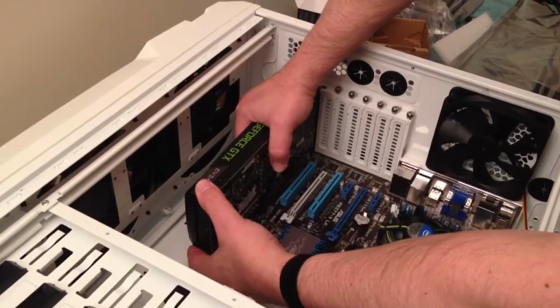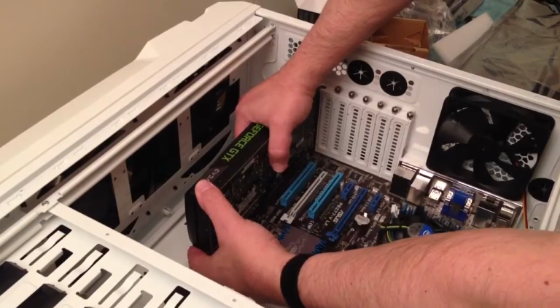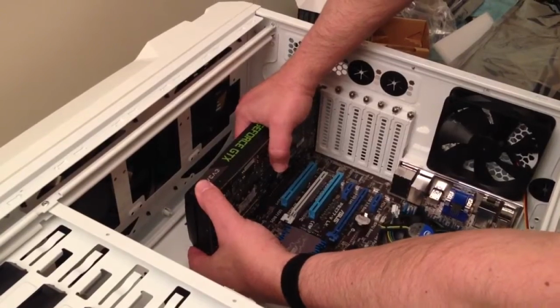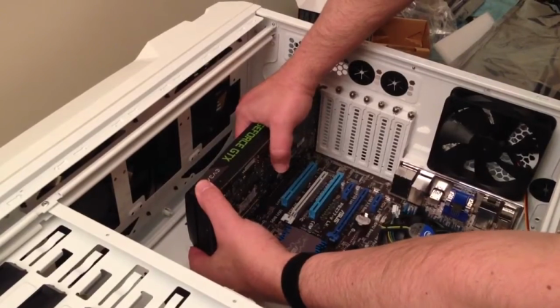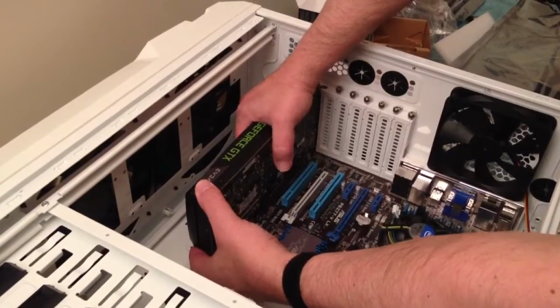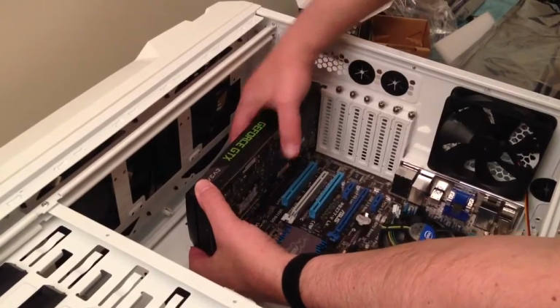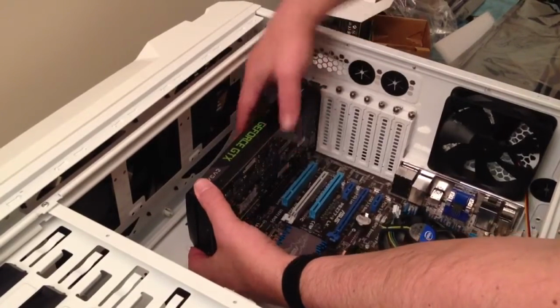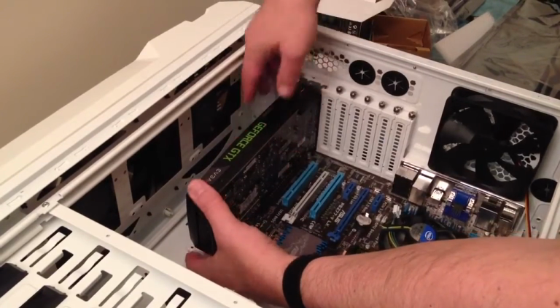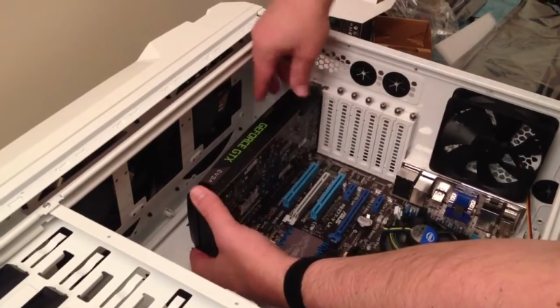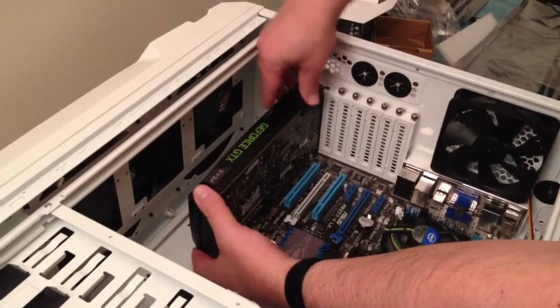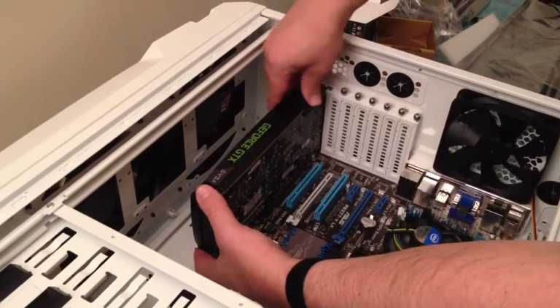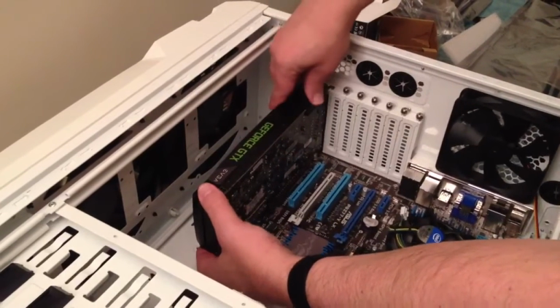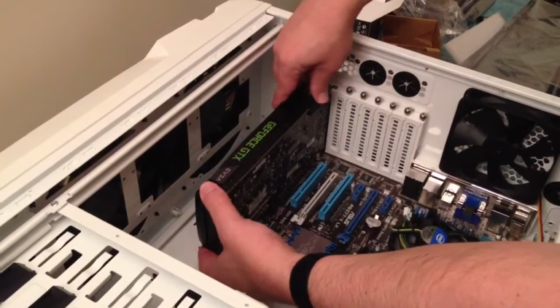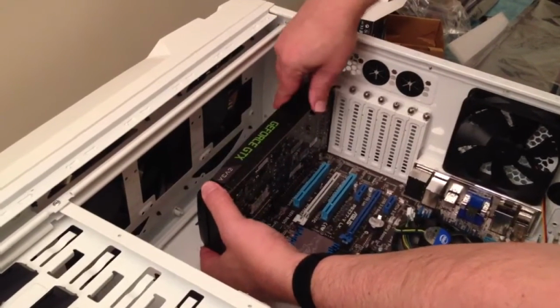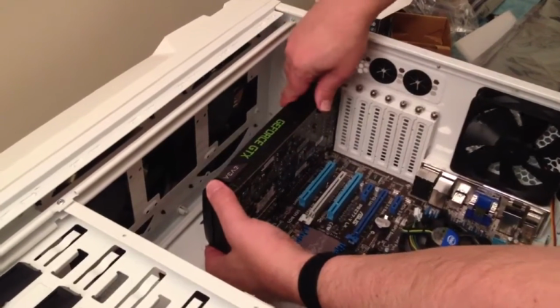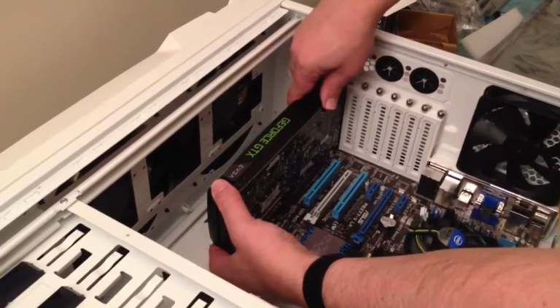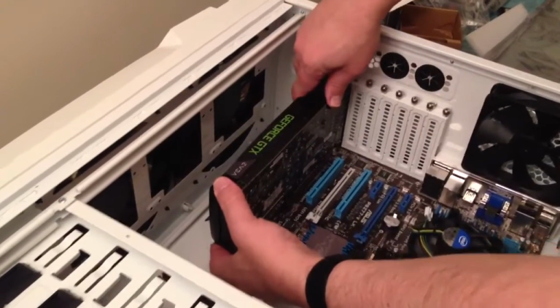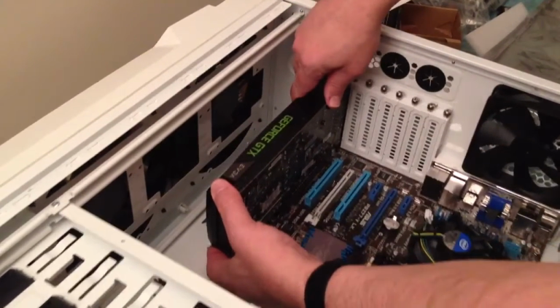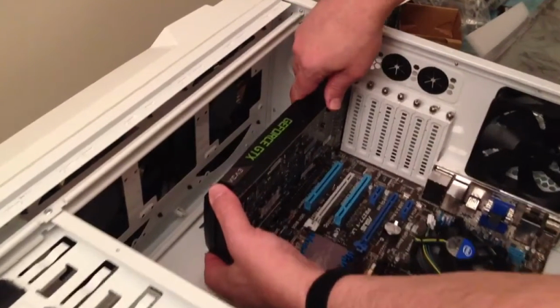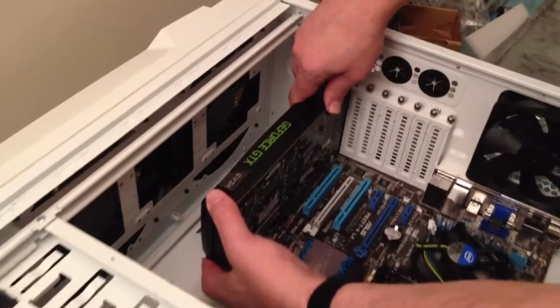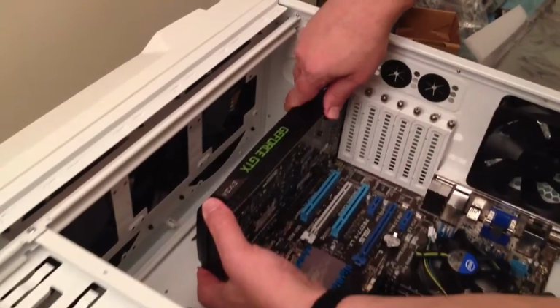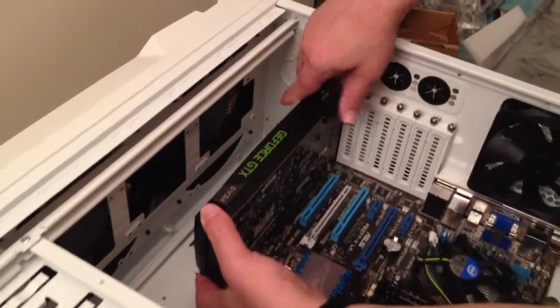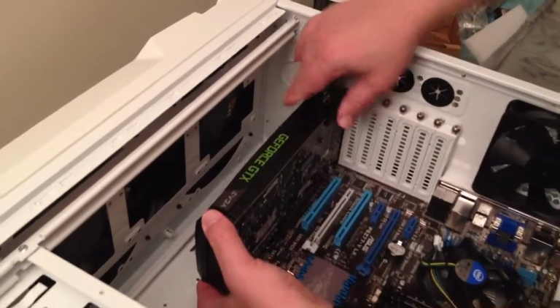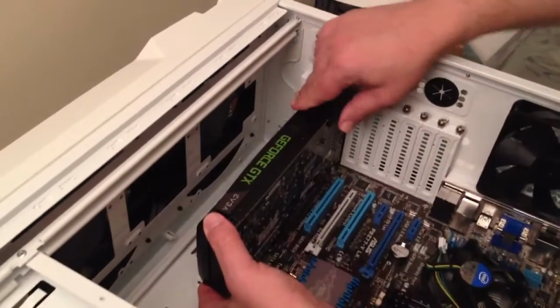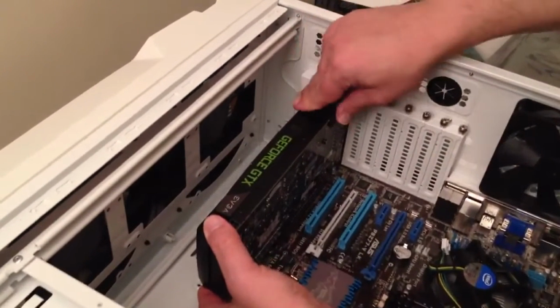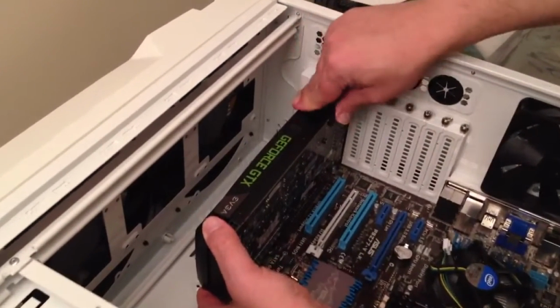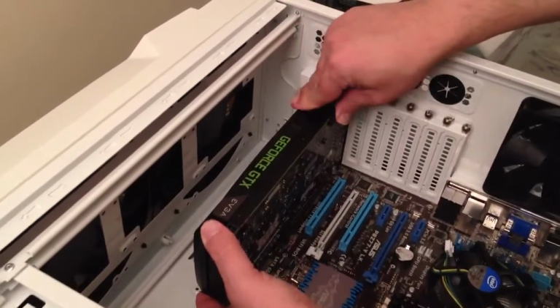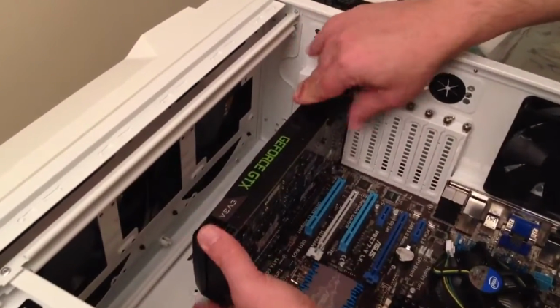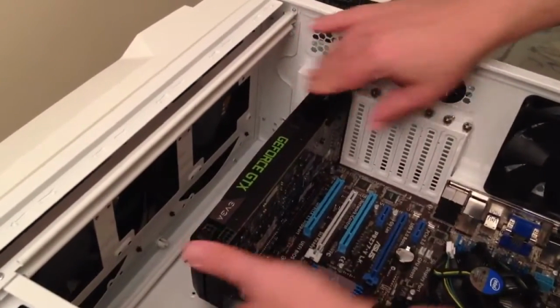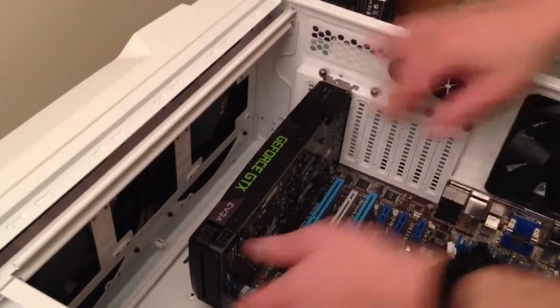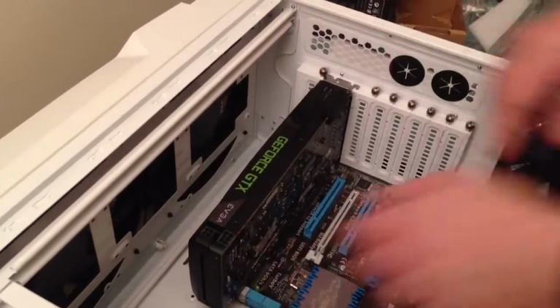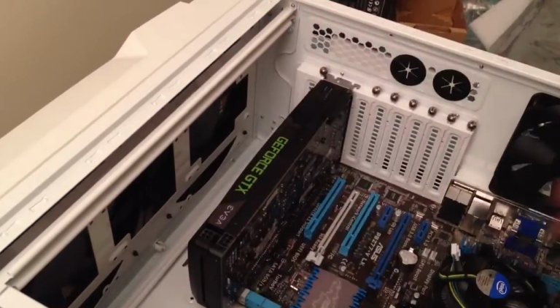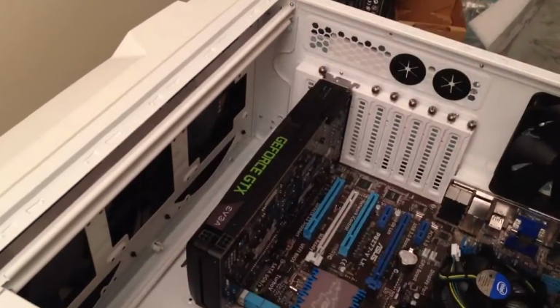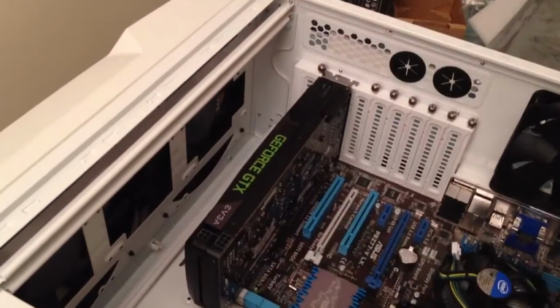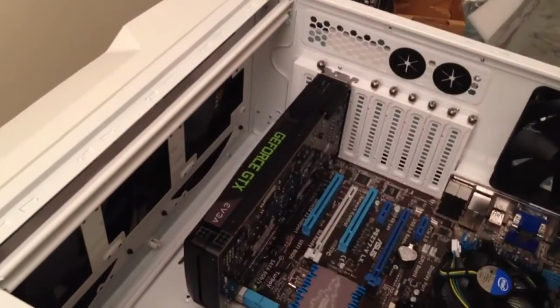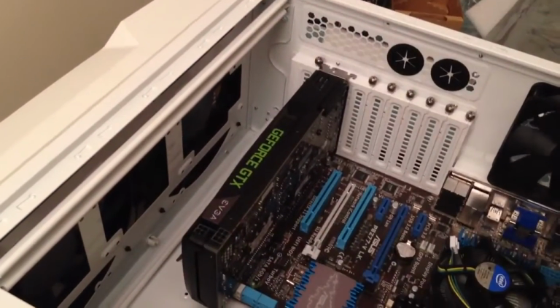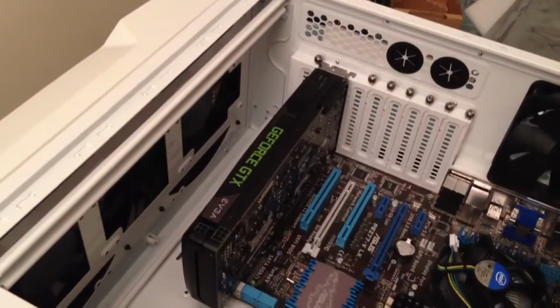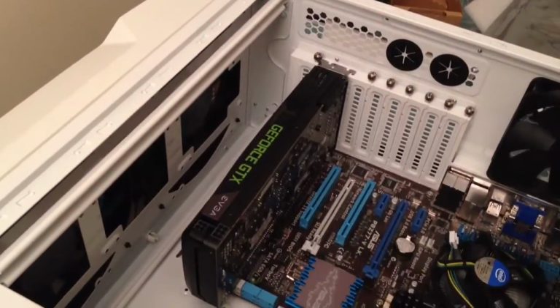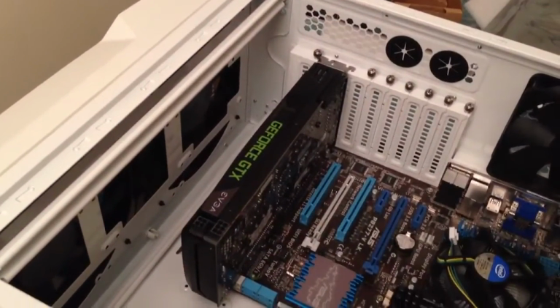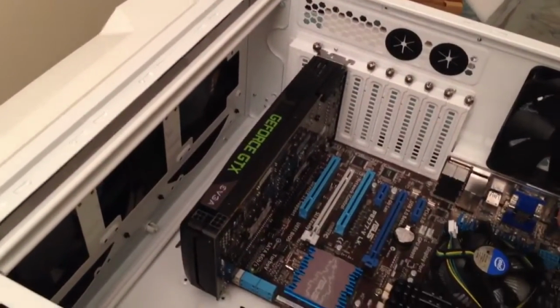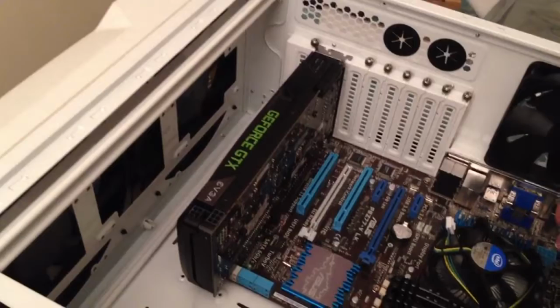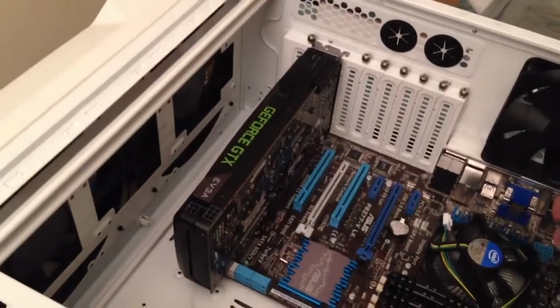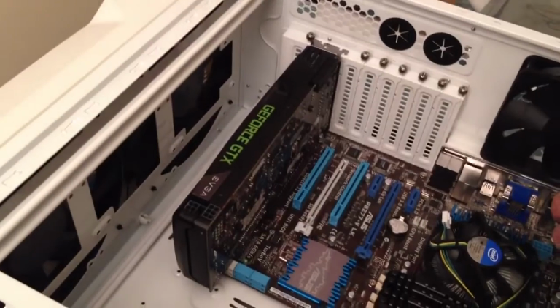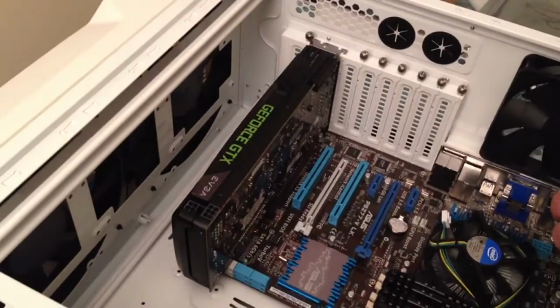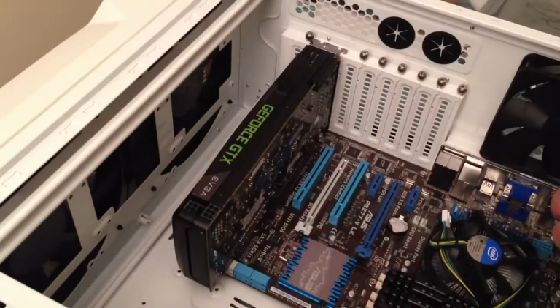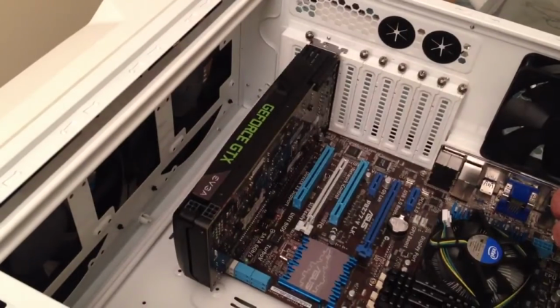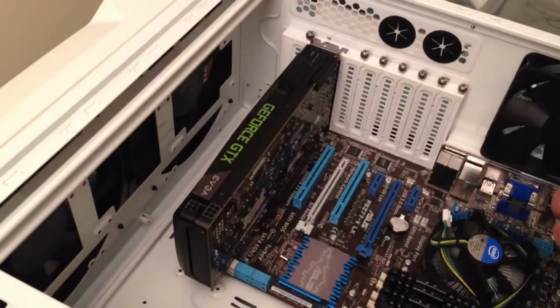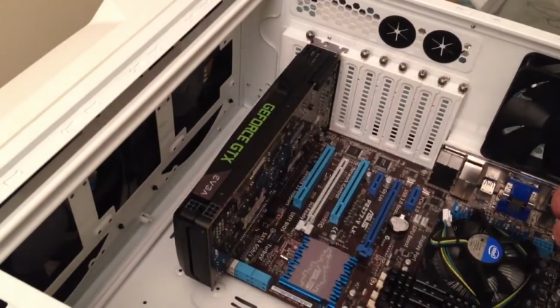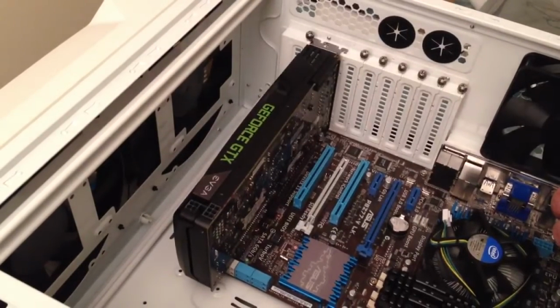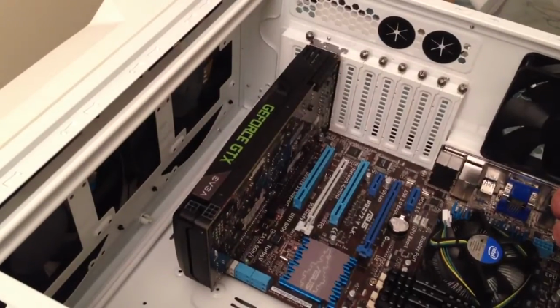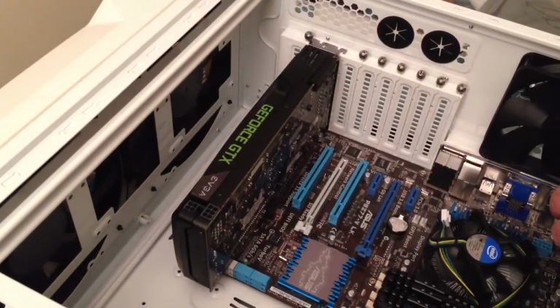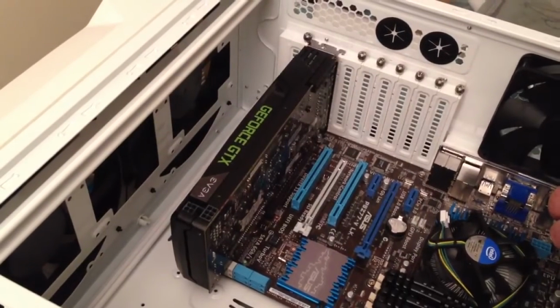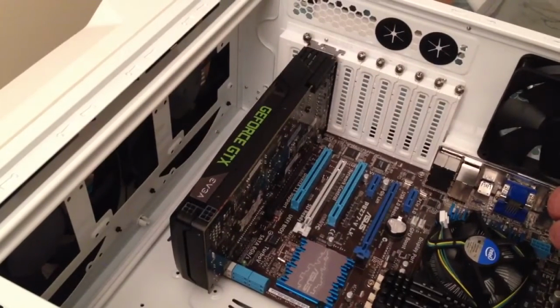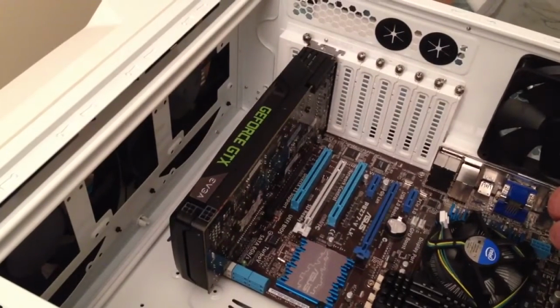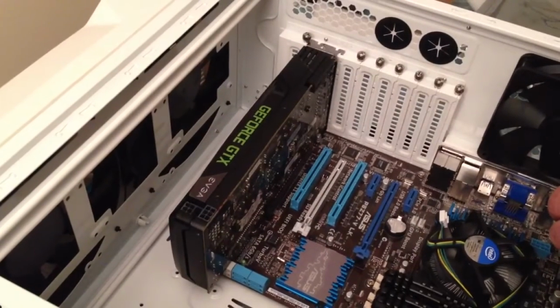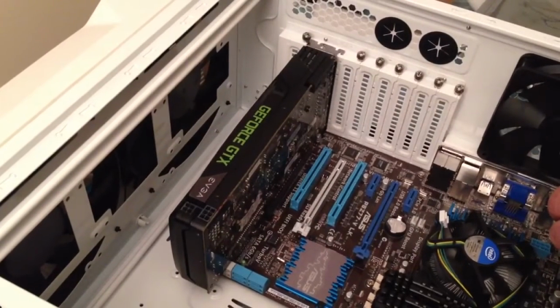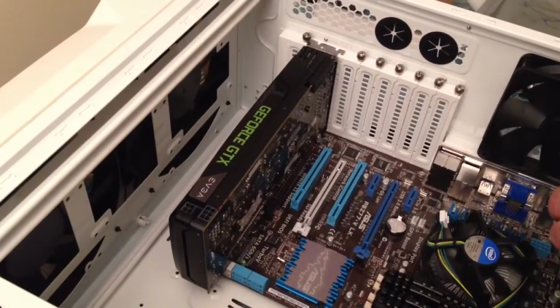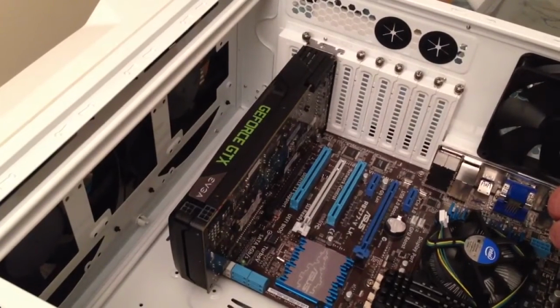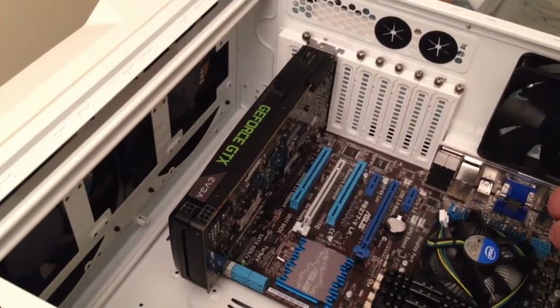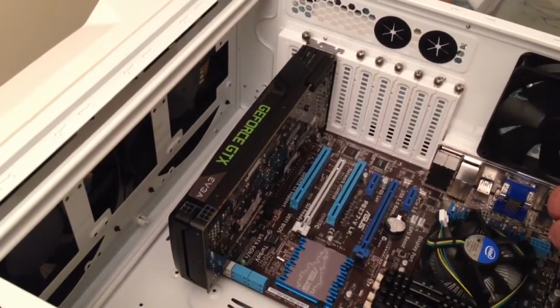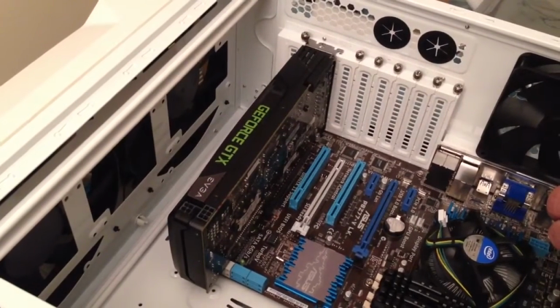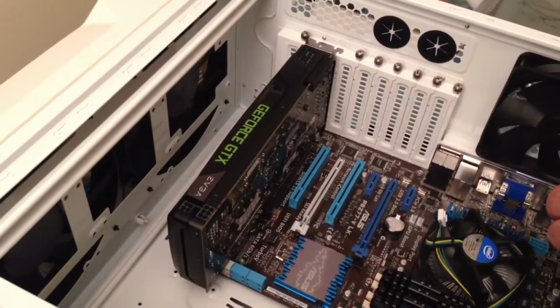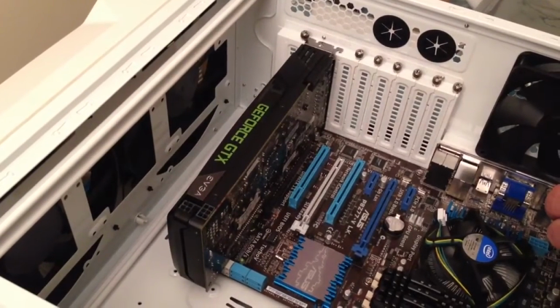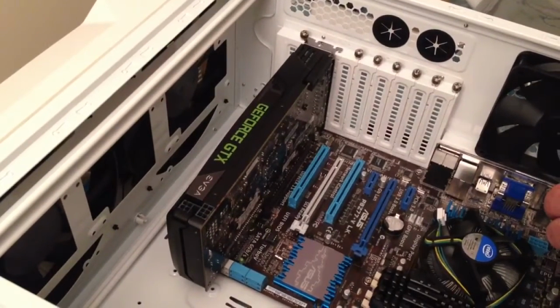Boom. And that is how you install a video card on a motherboard. We'll be back.